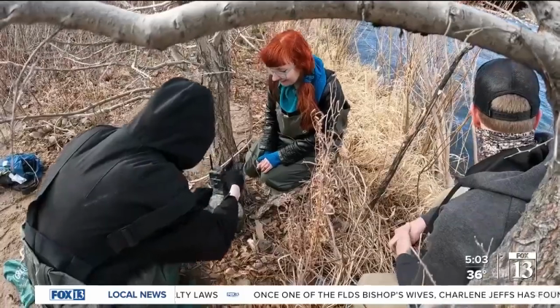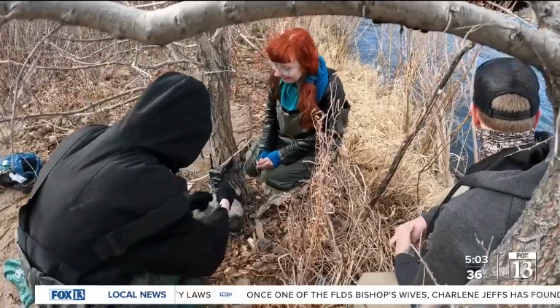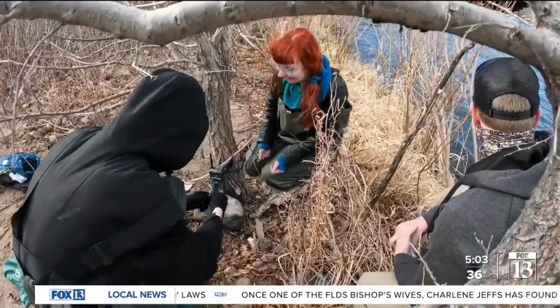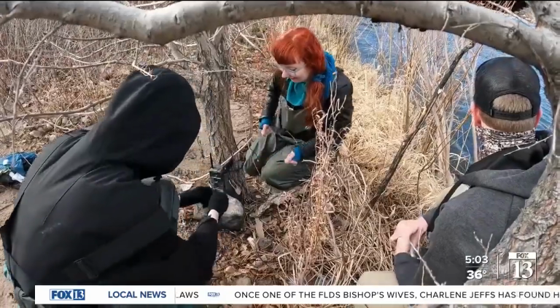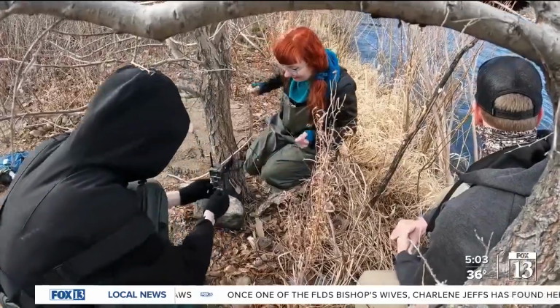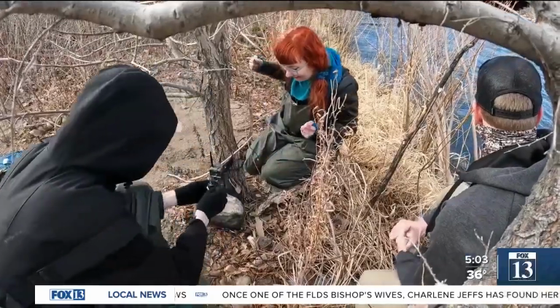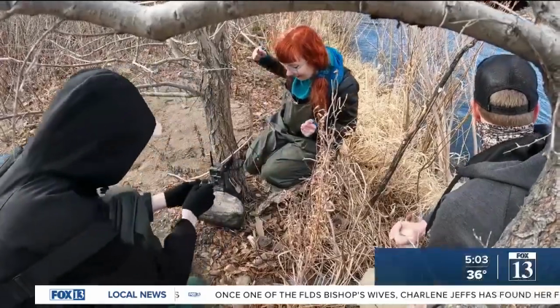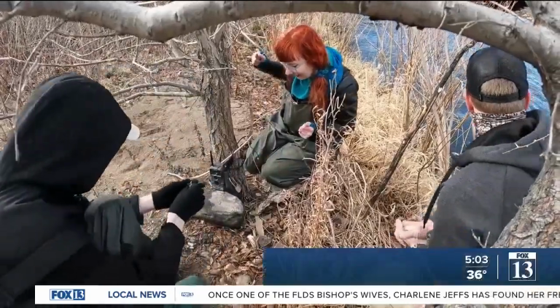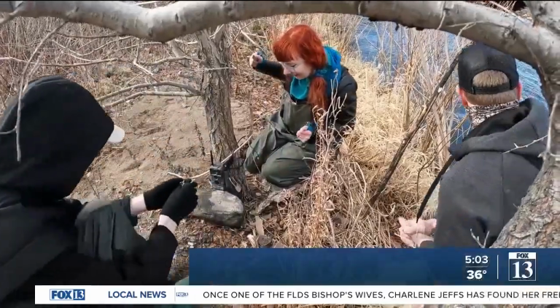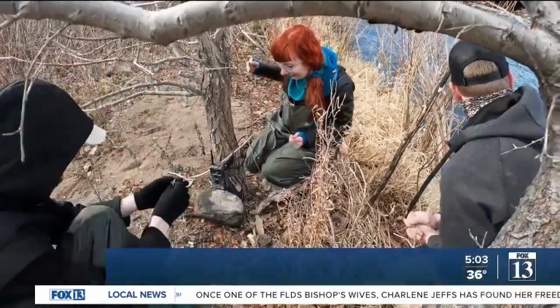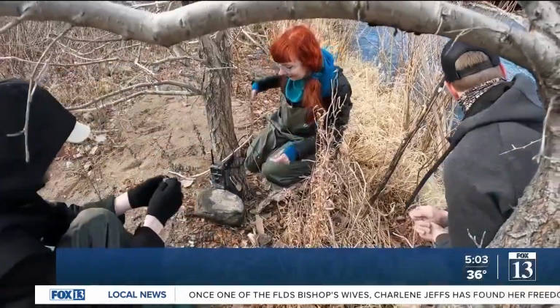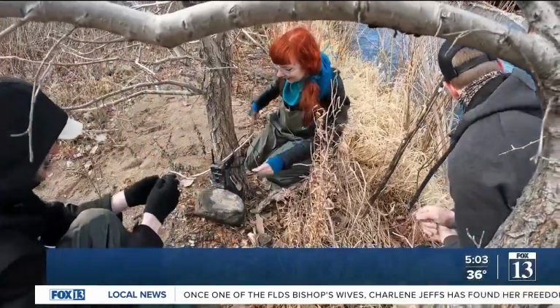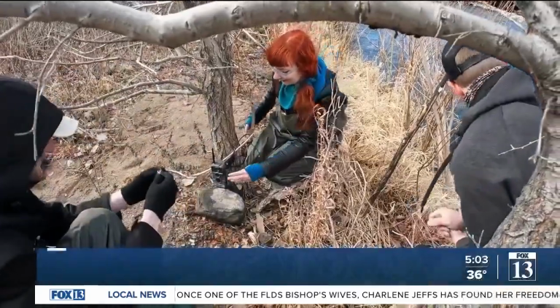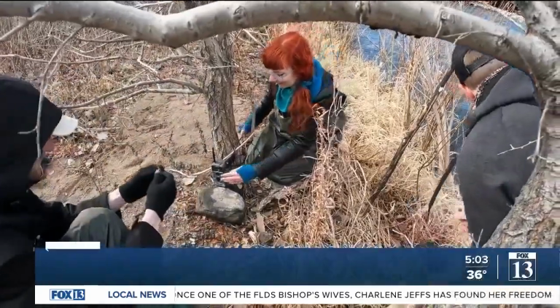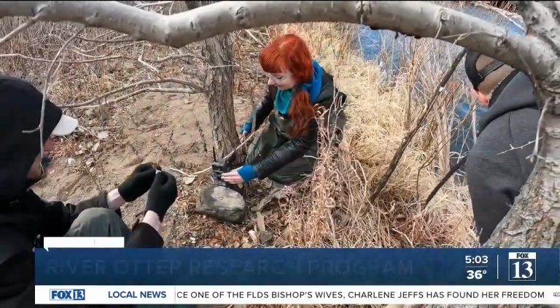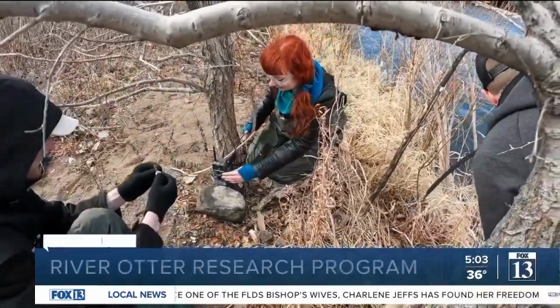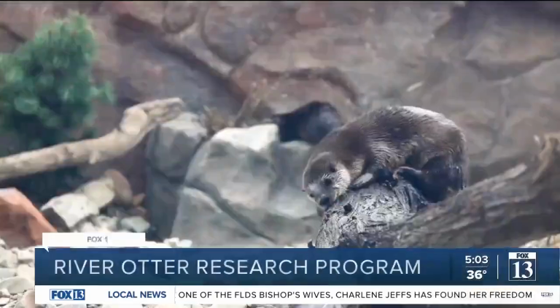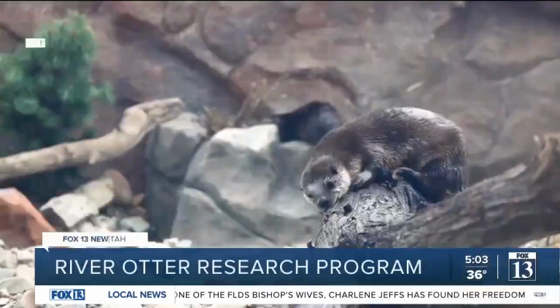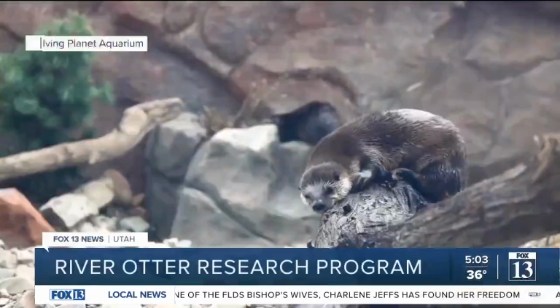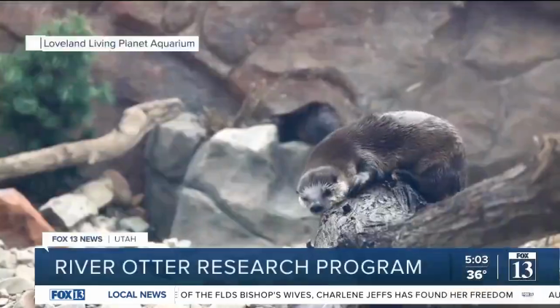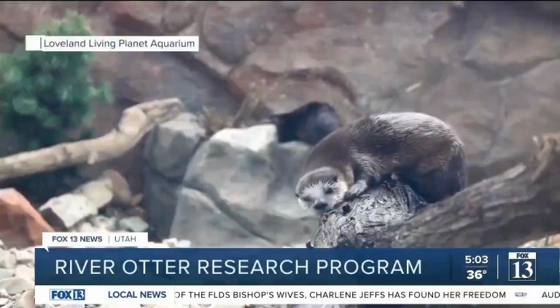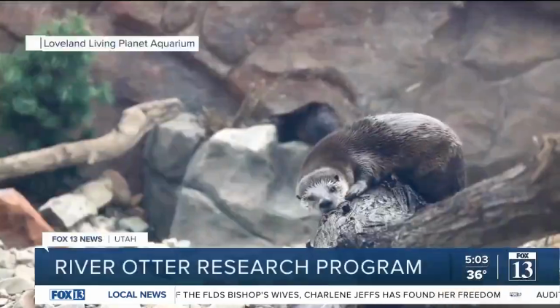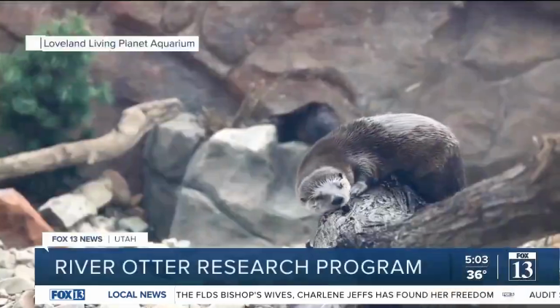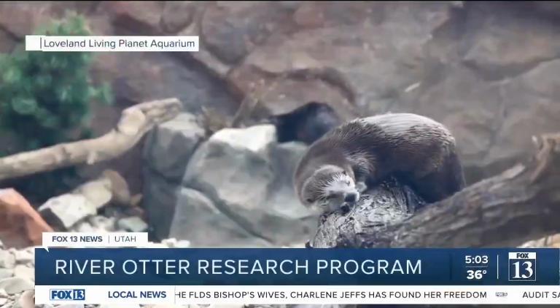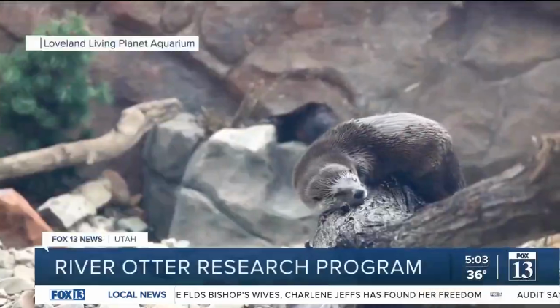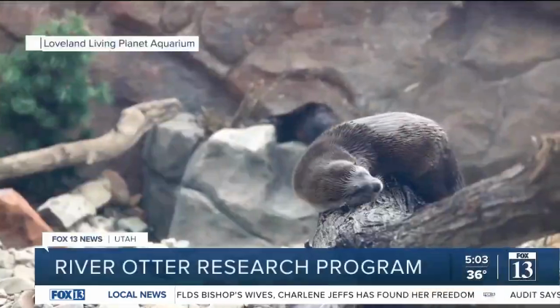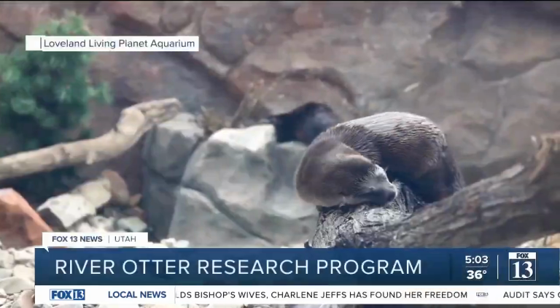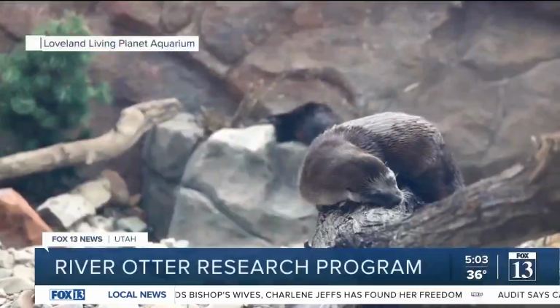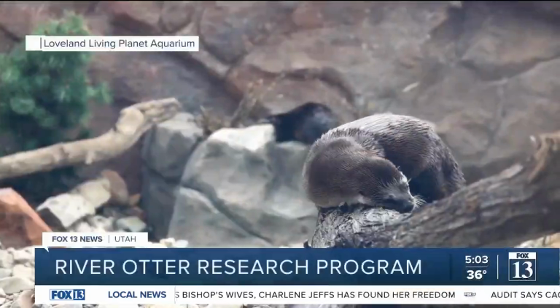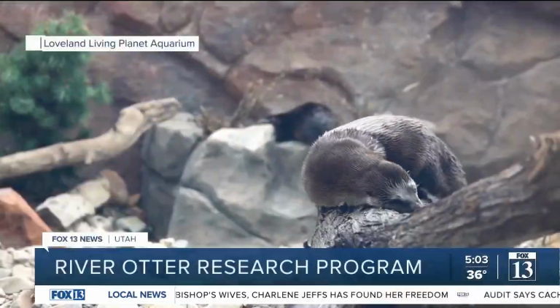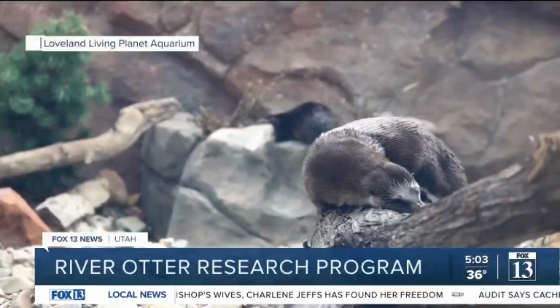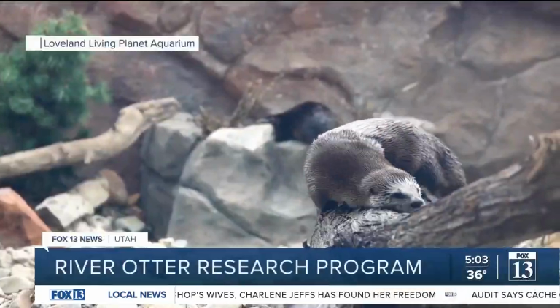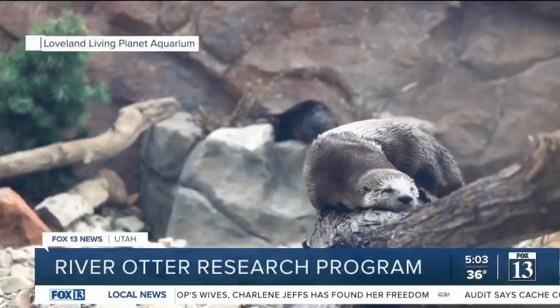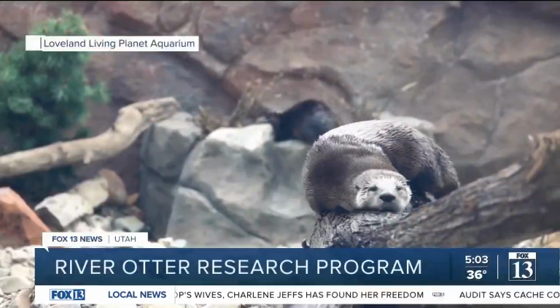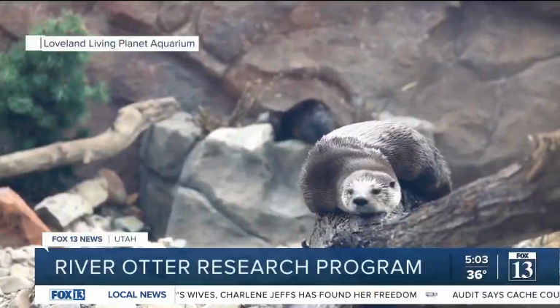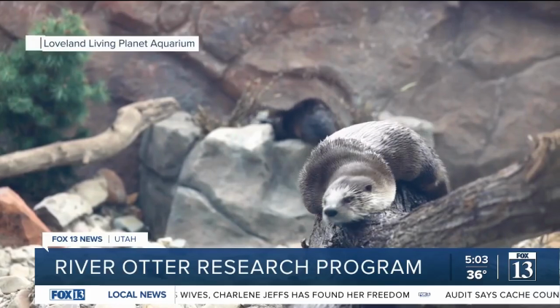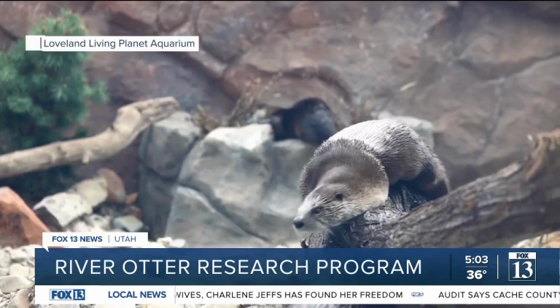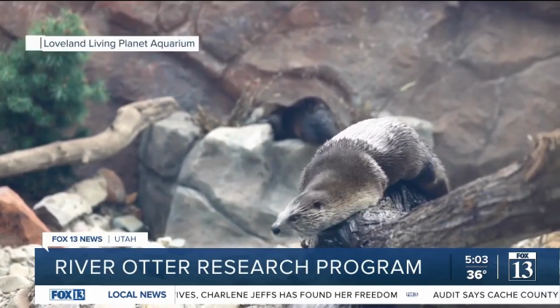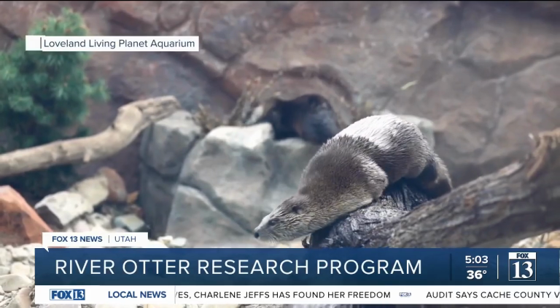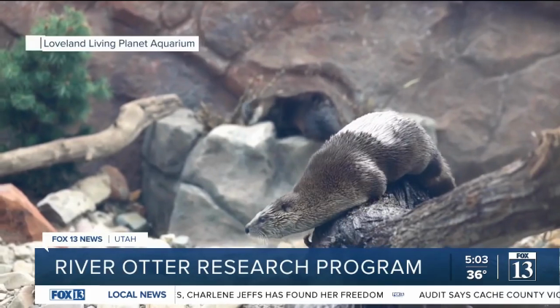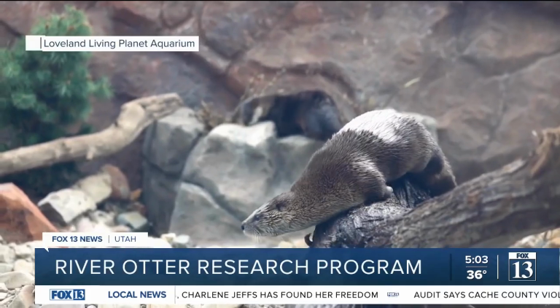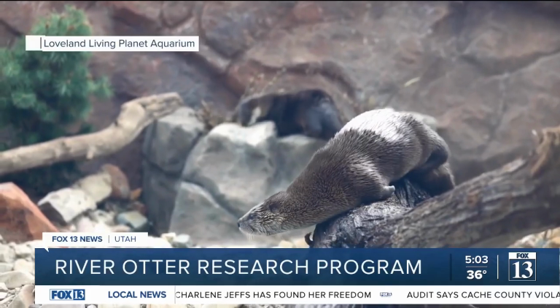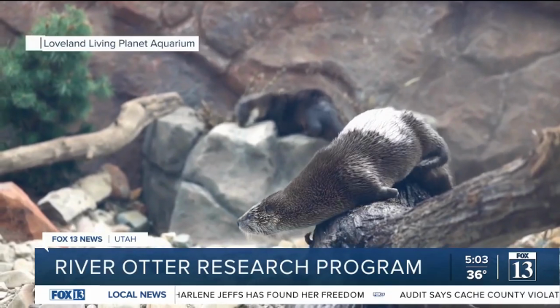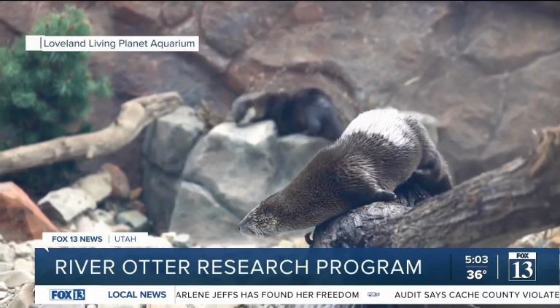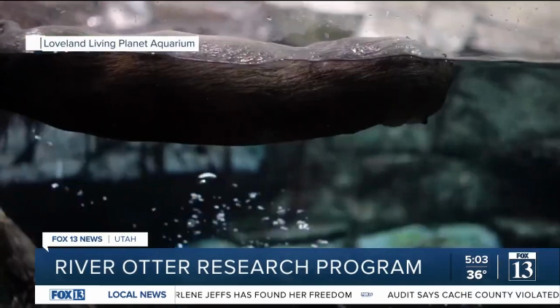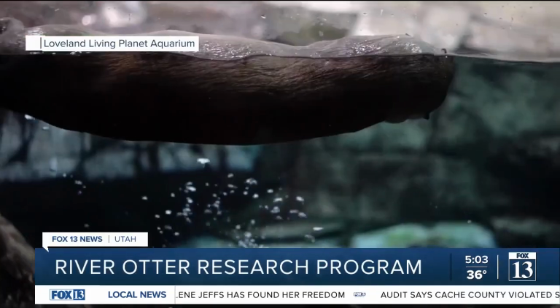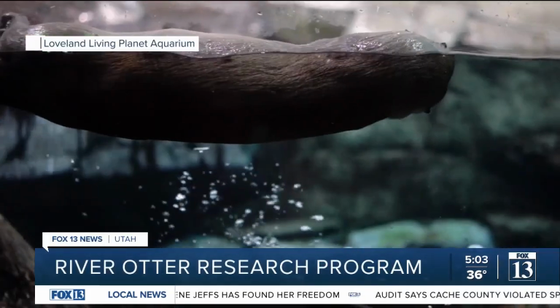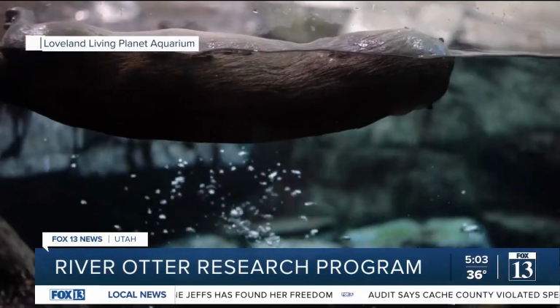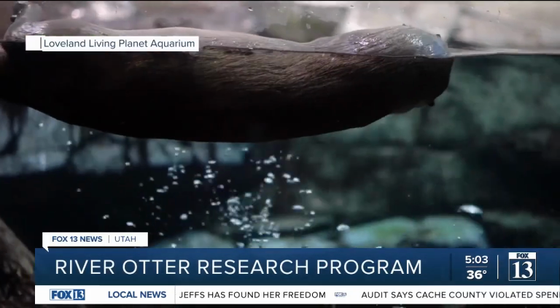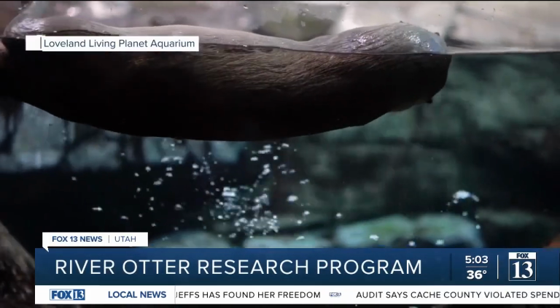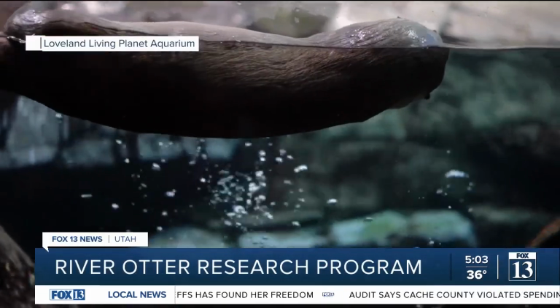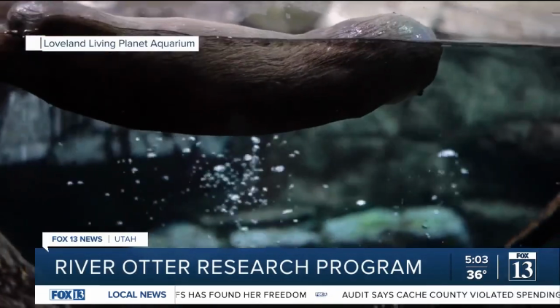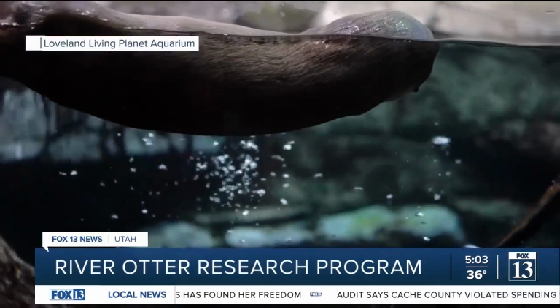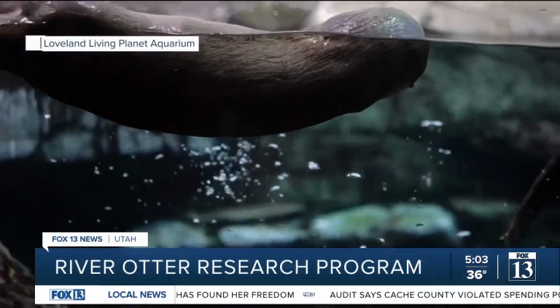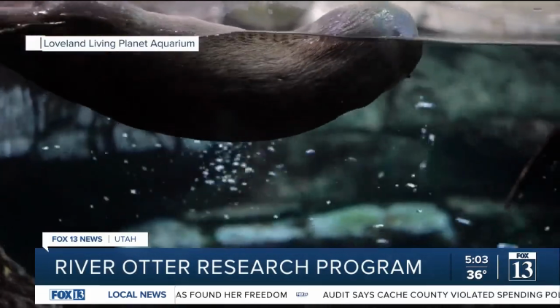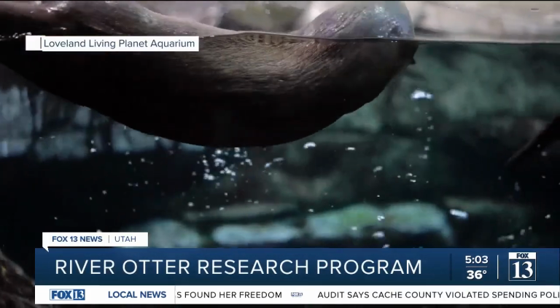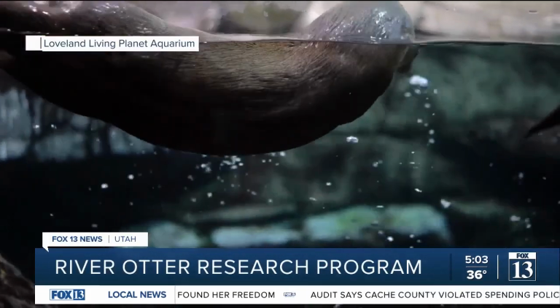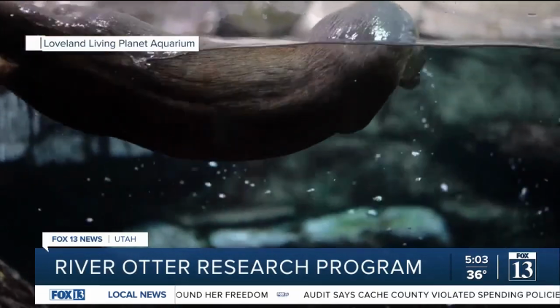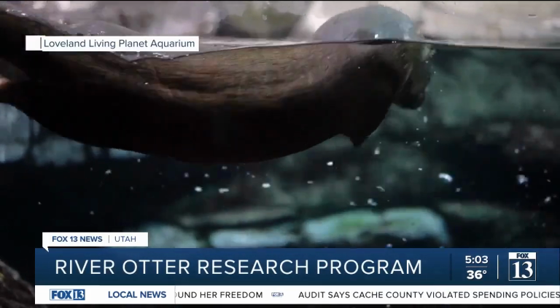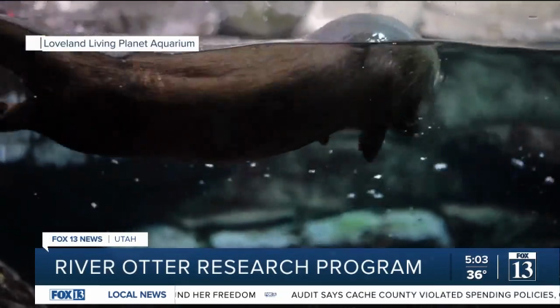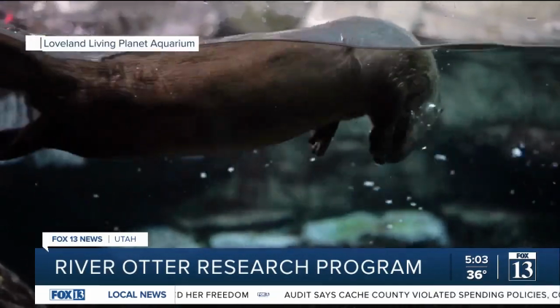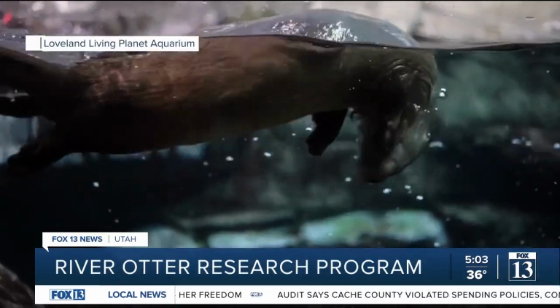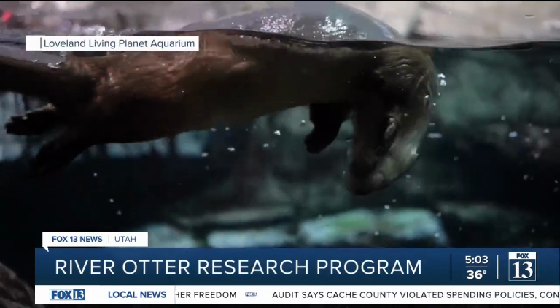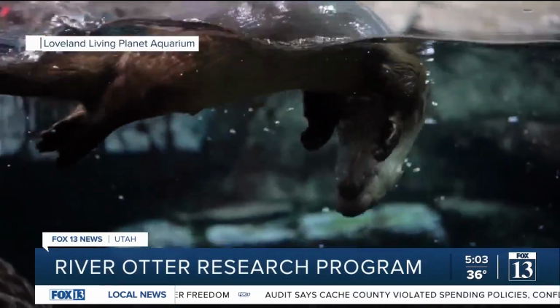Yeah, we did it. Learning about river otters — they're native to Utah, but are classified as a rare species.